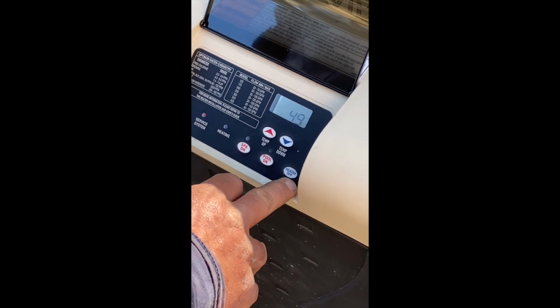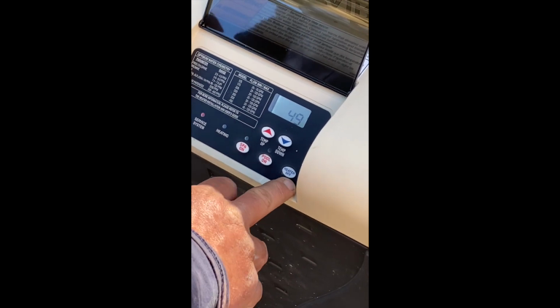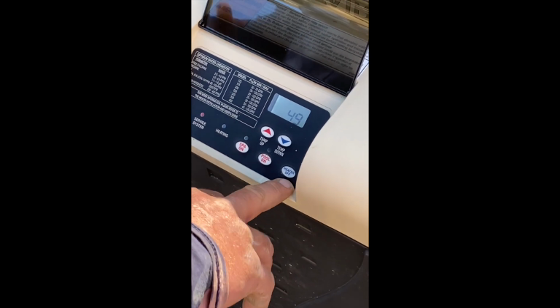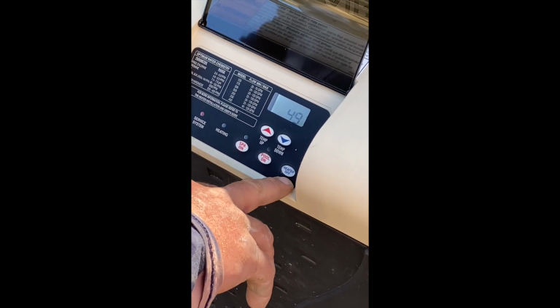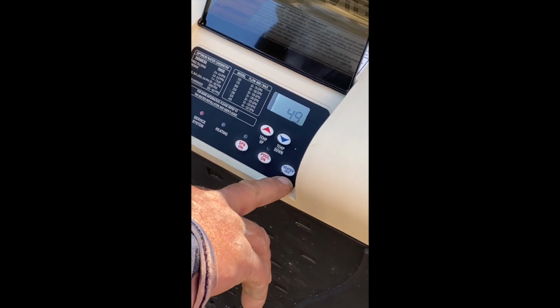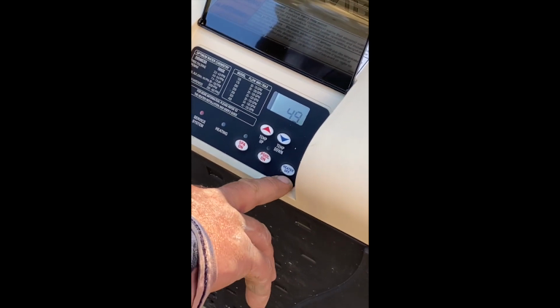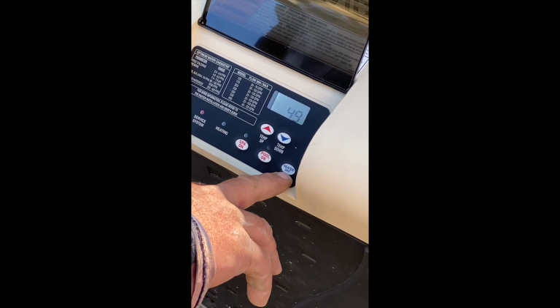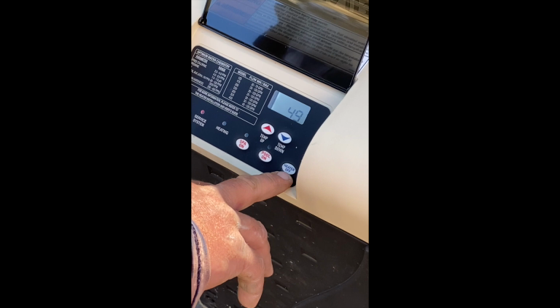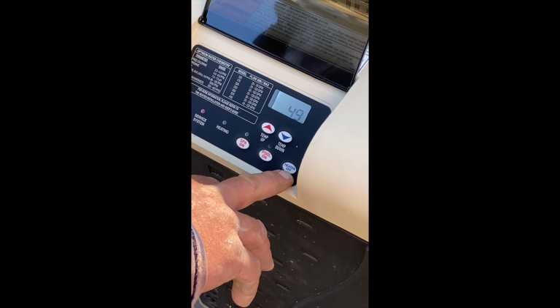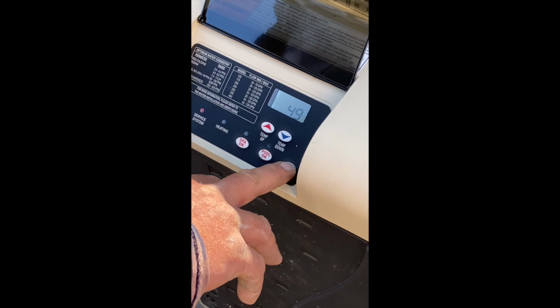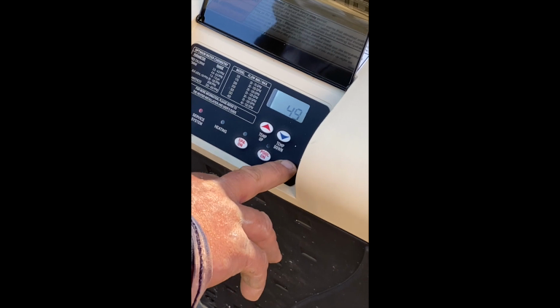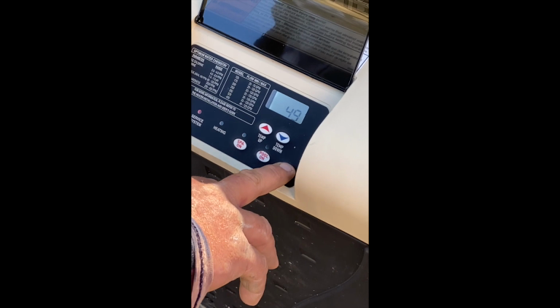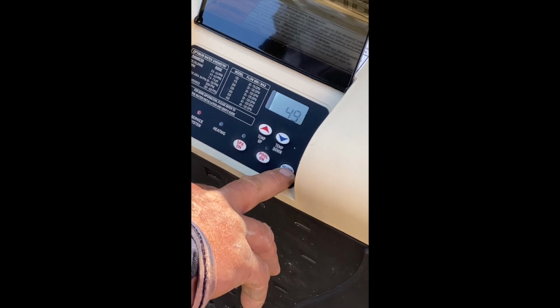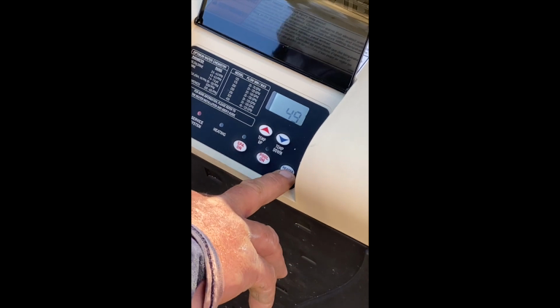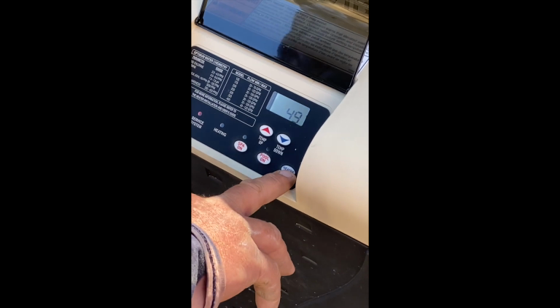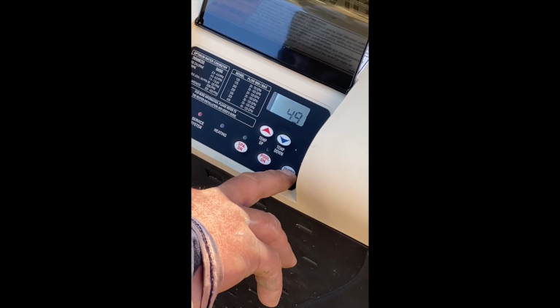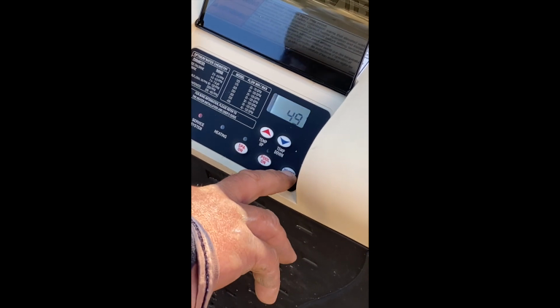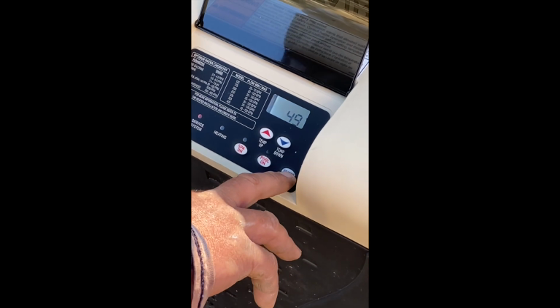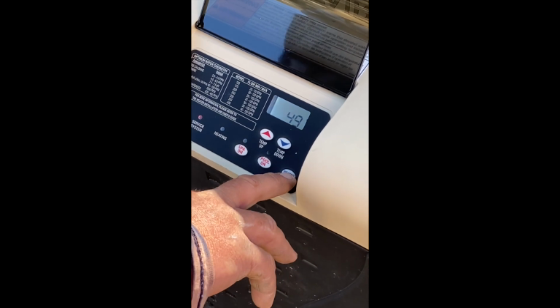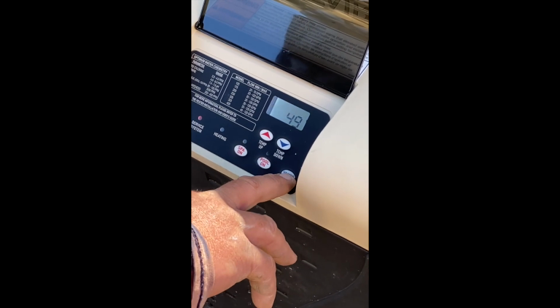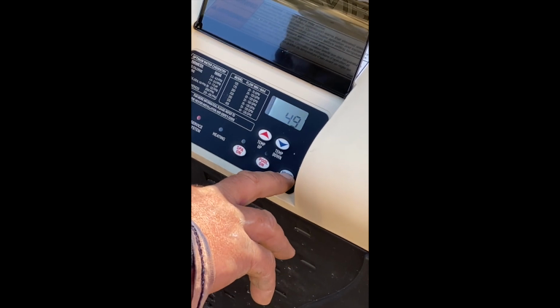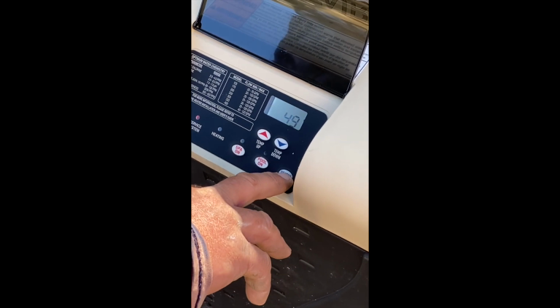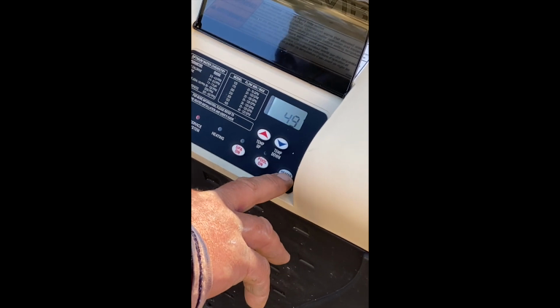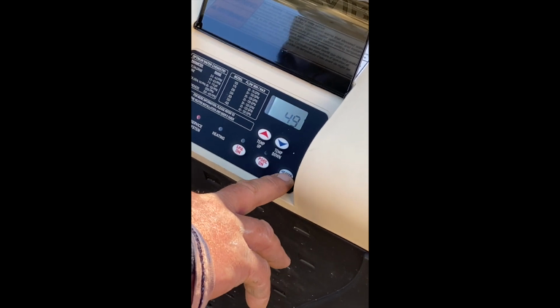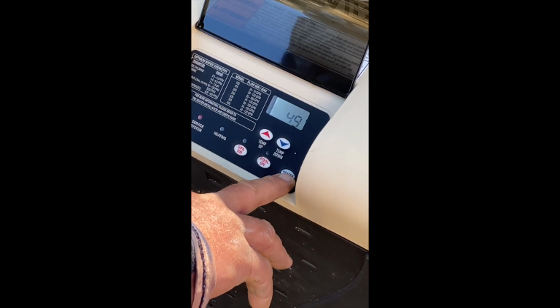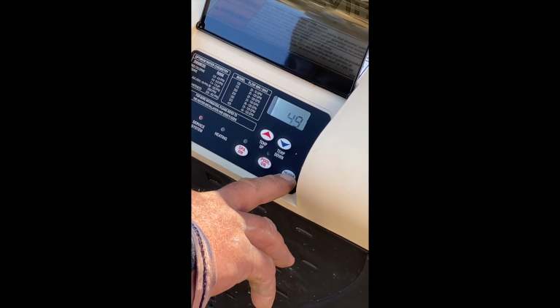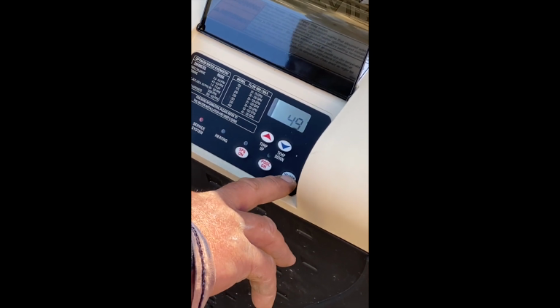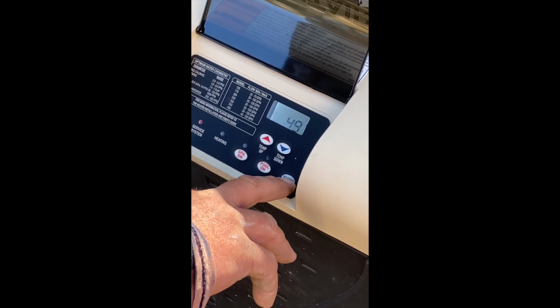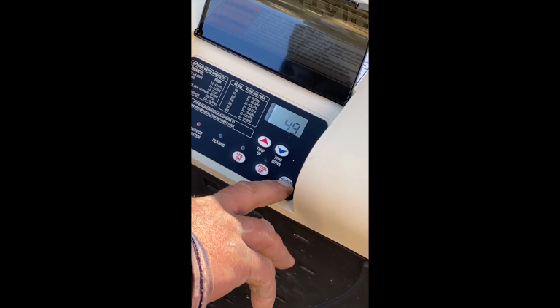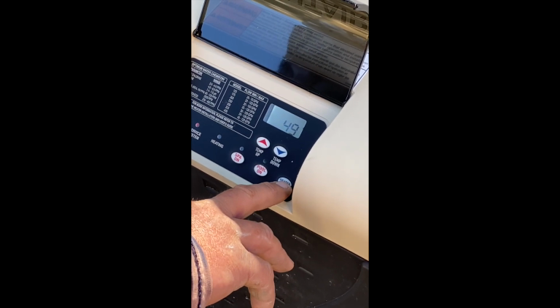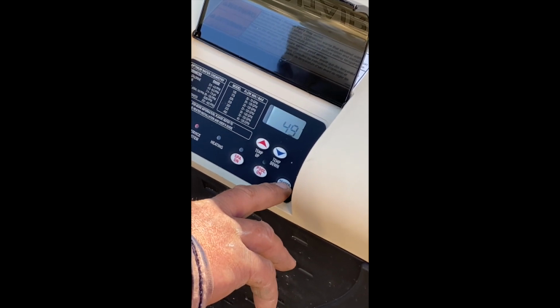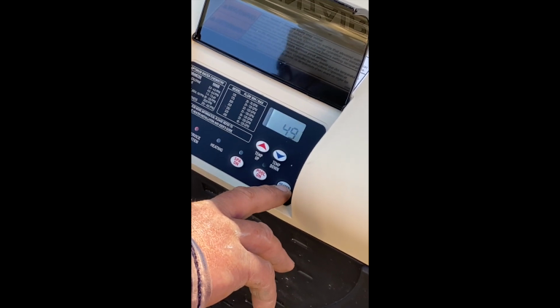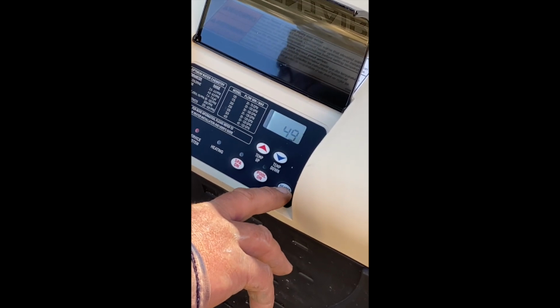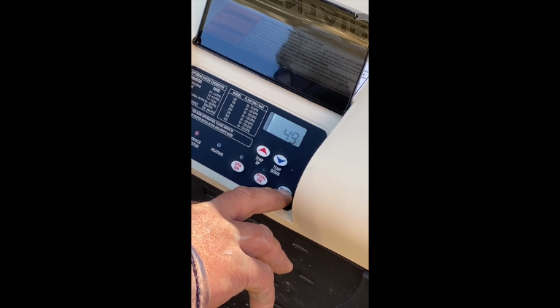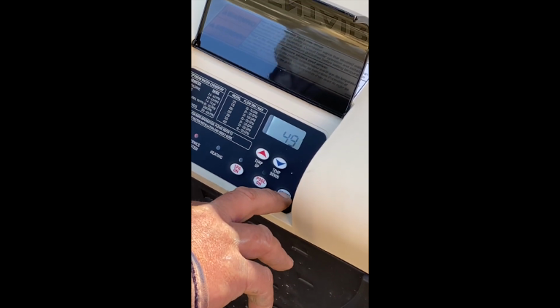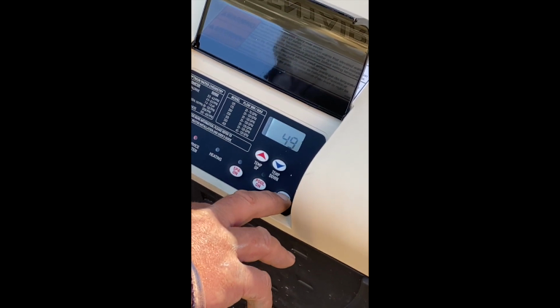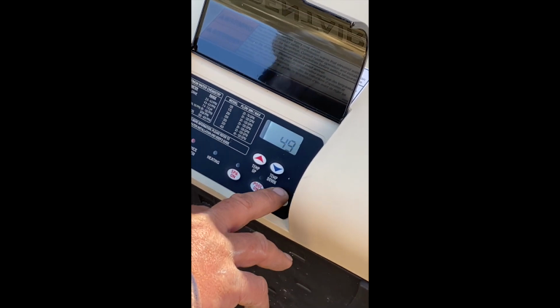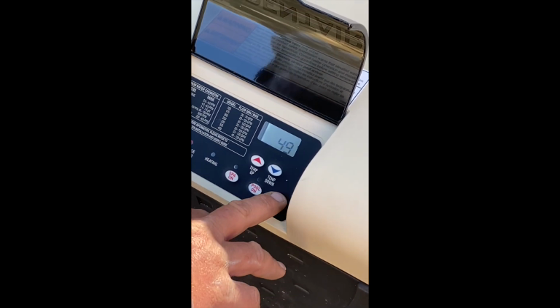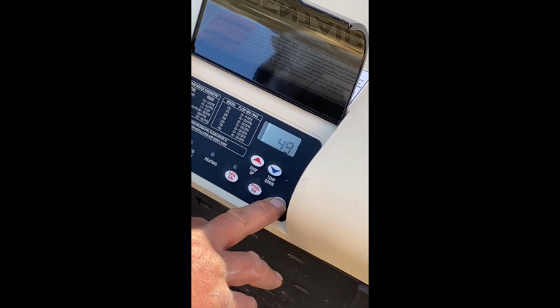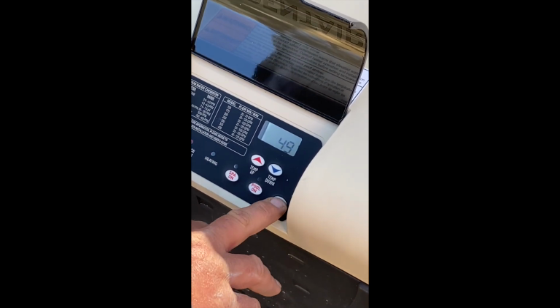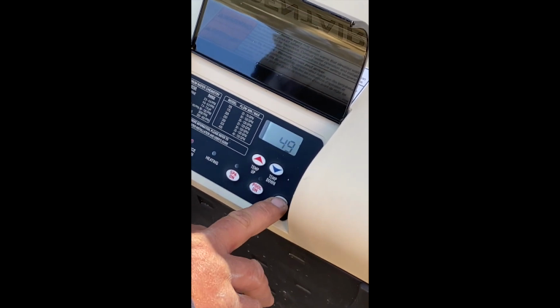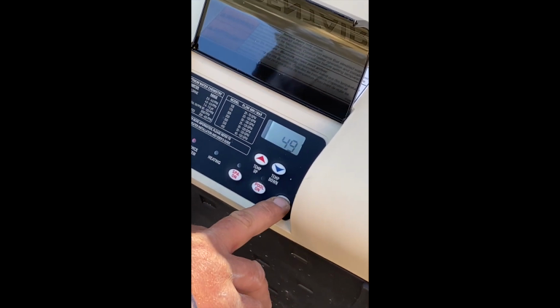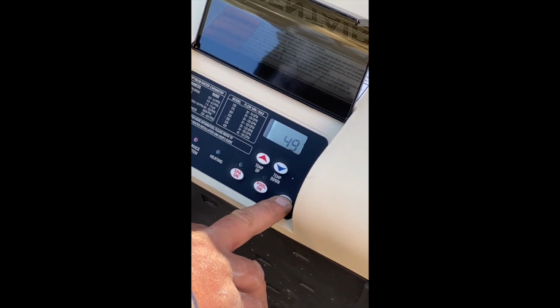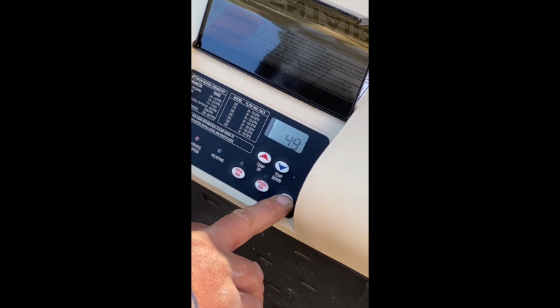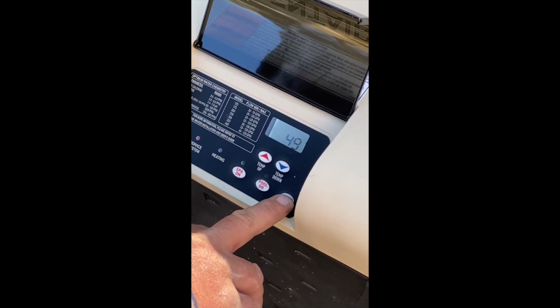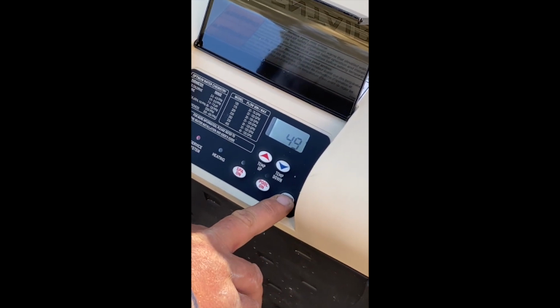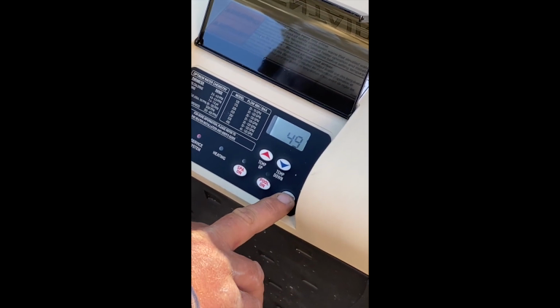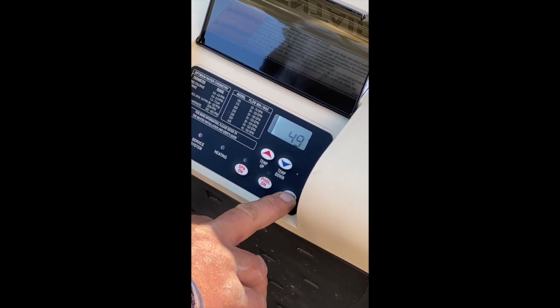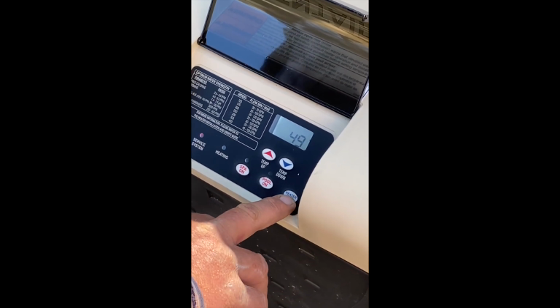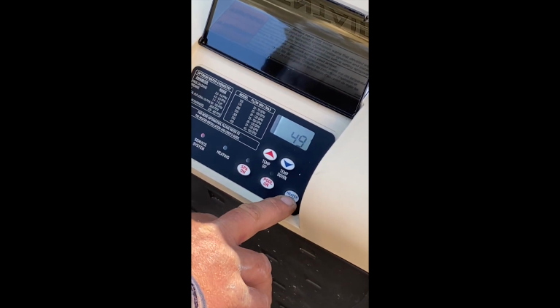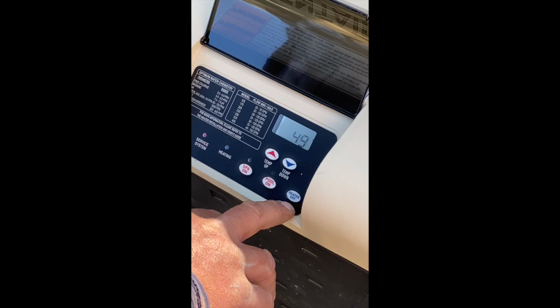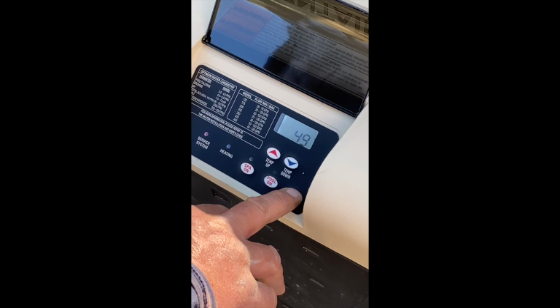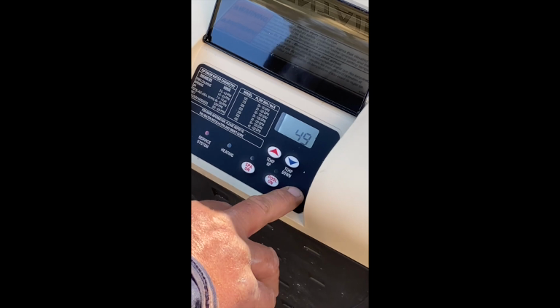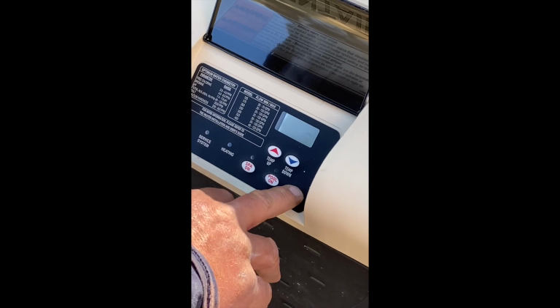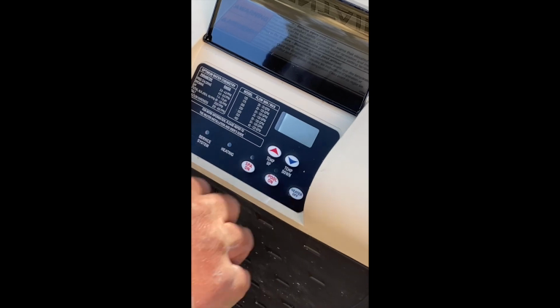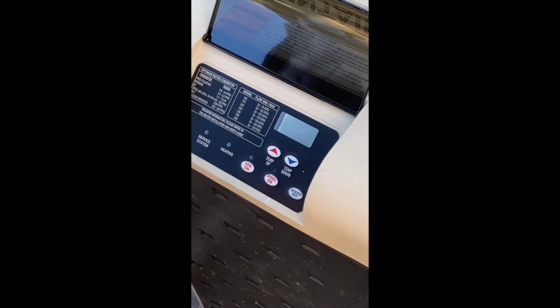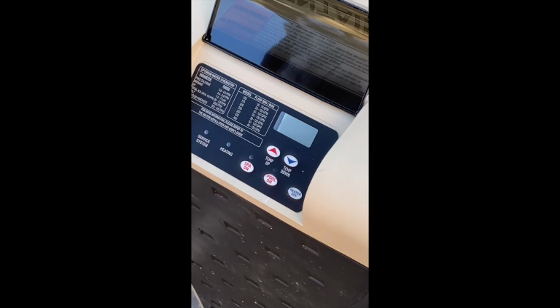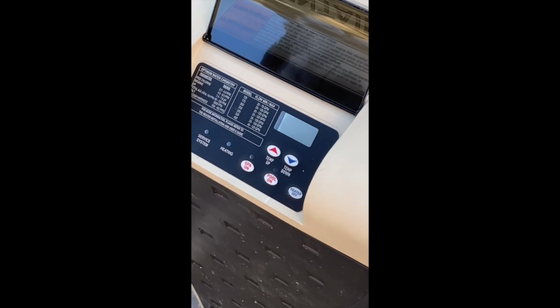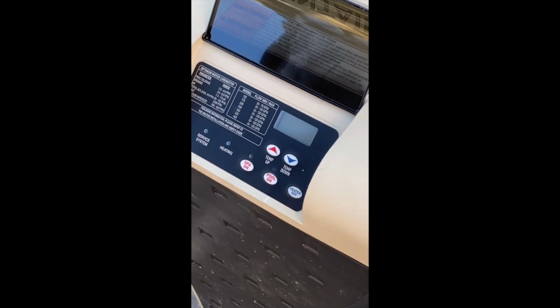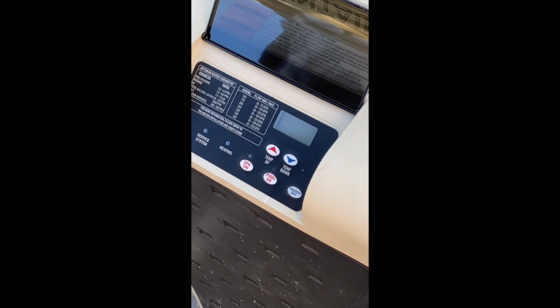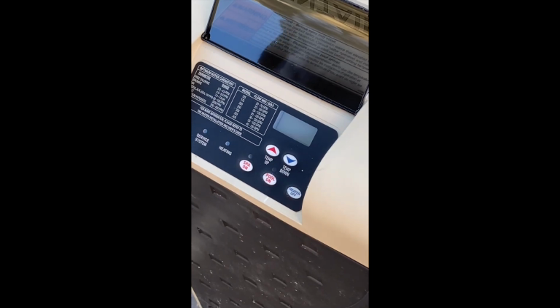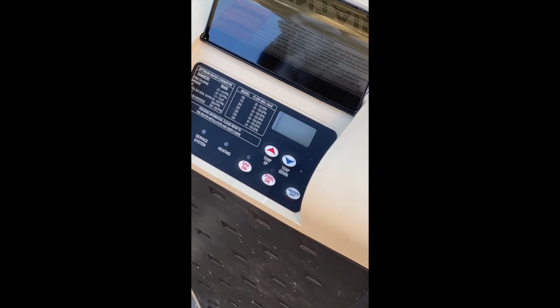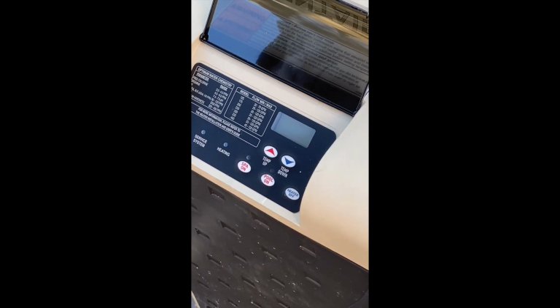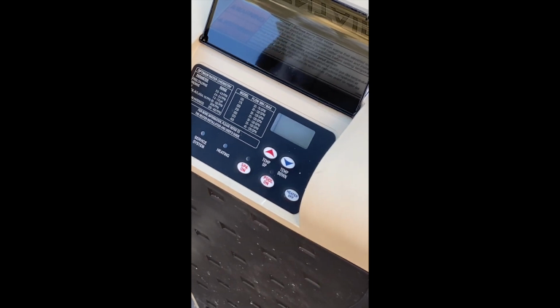And that's basically it. When you're all done heating, all you have to do is turn the heater off. That's it.